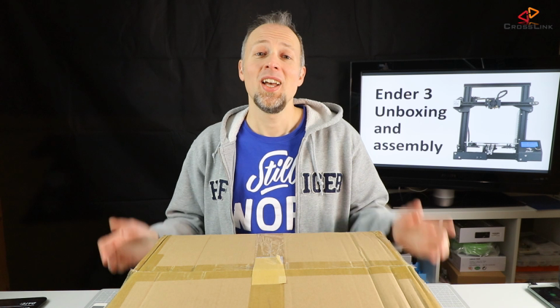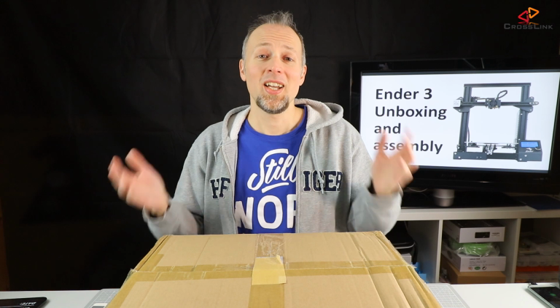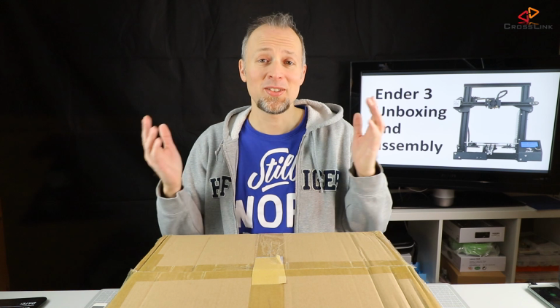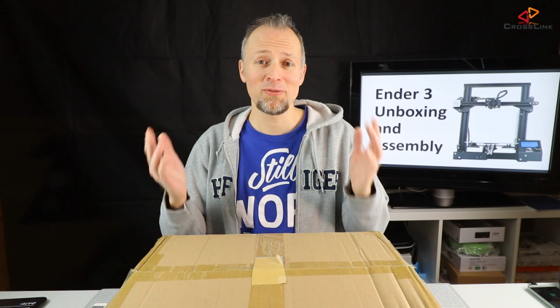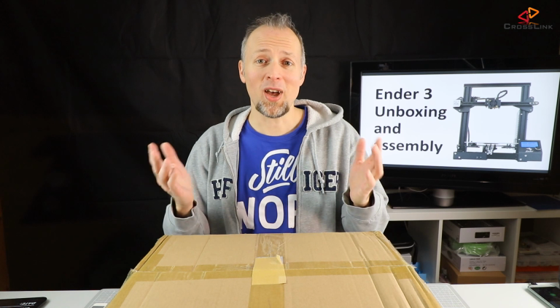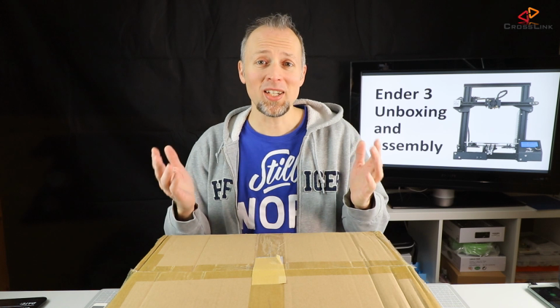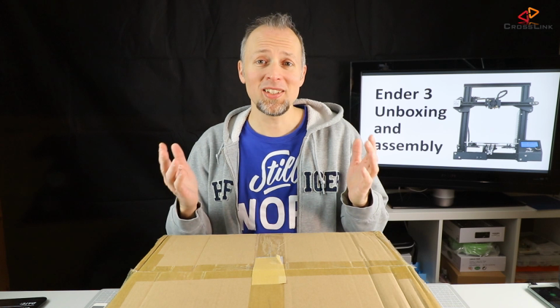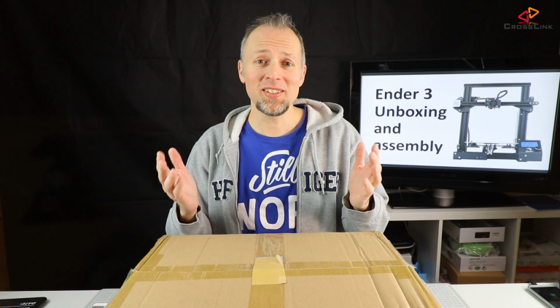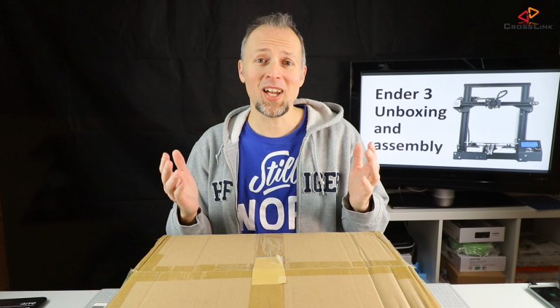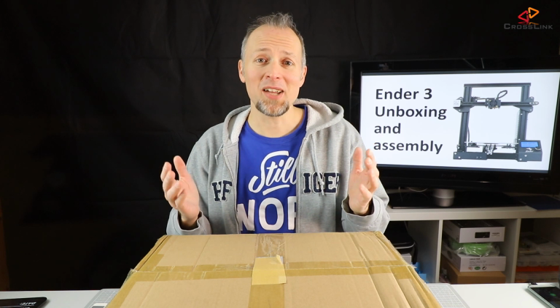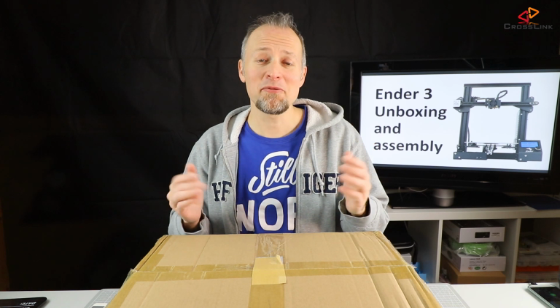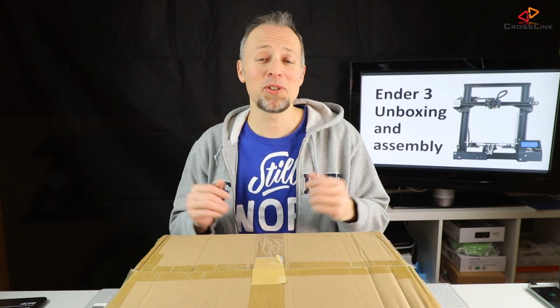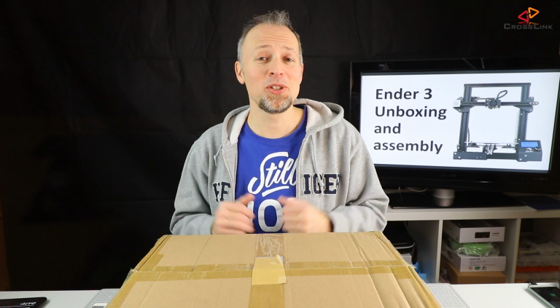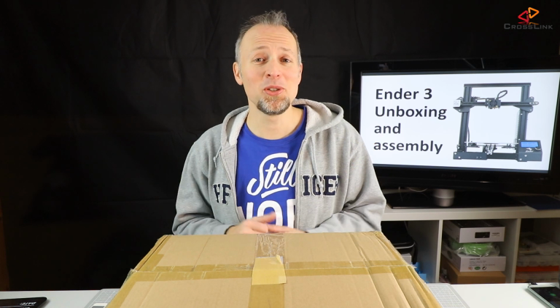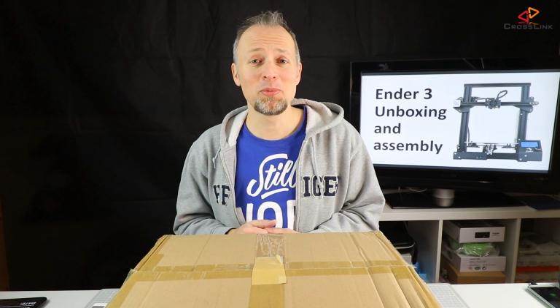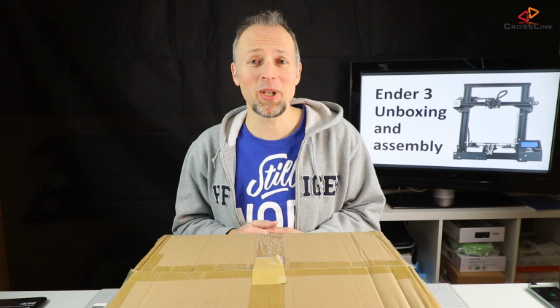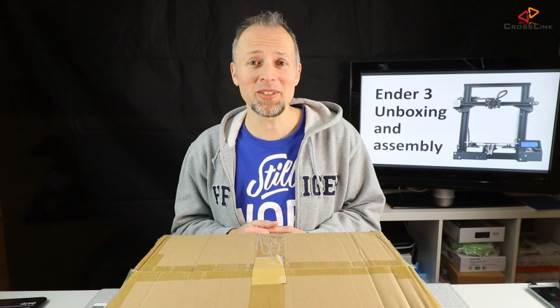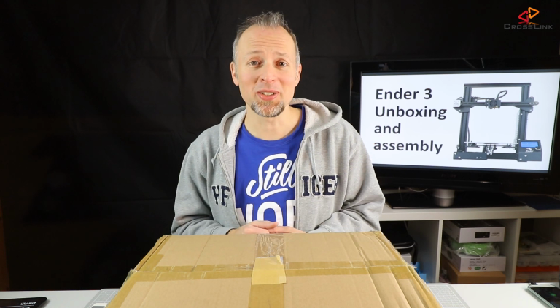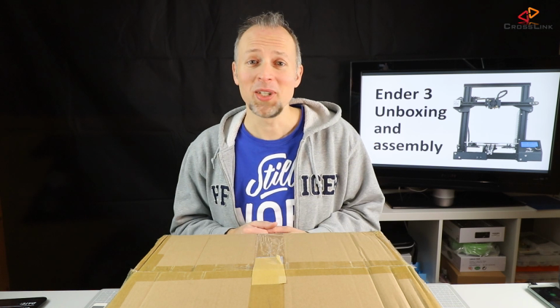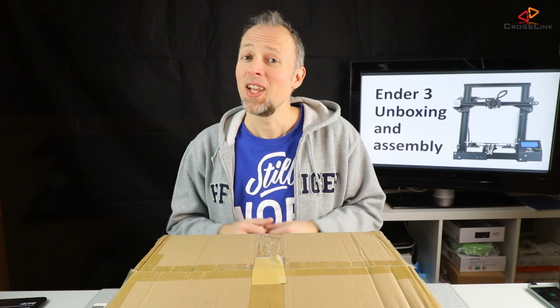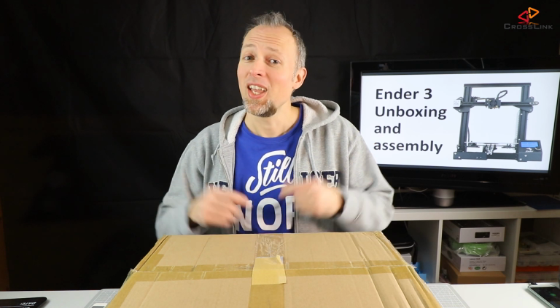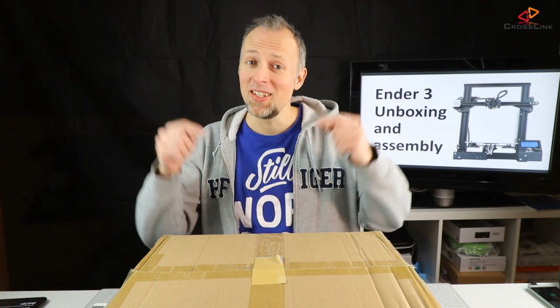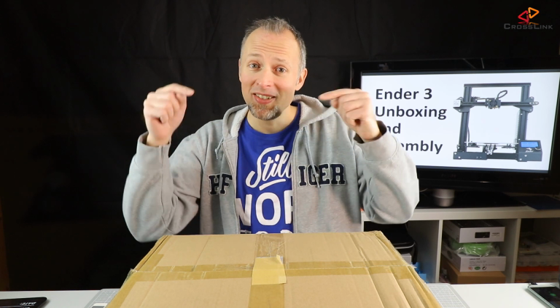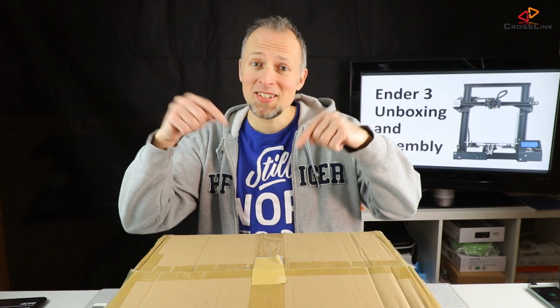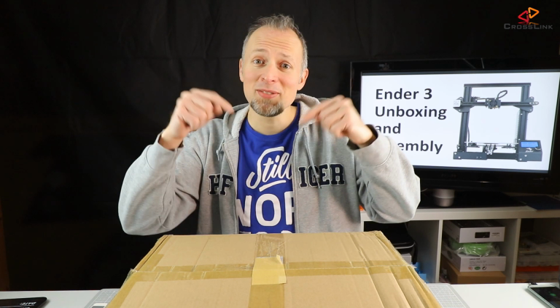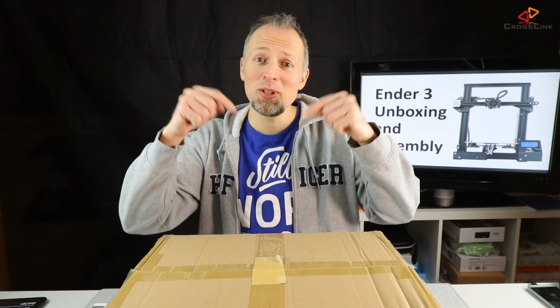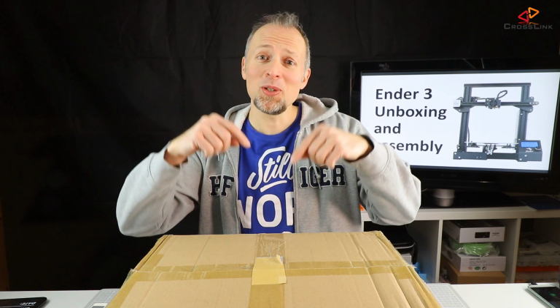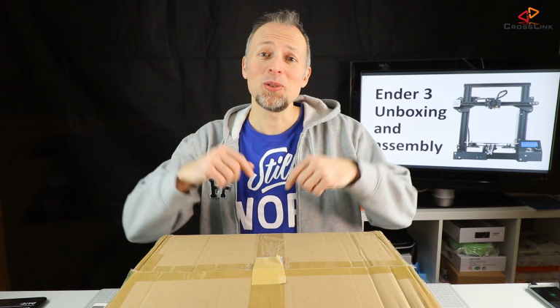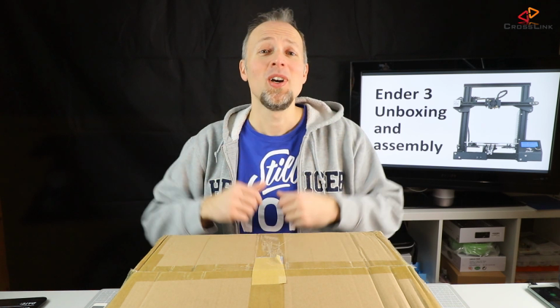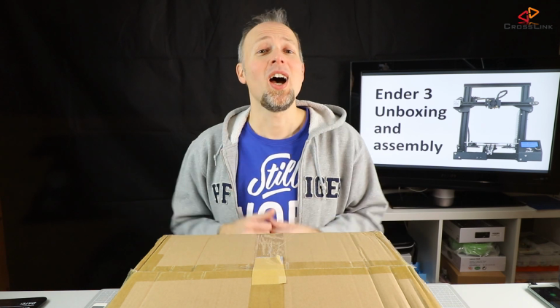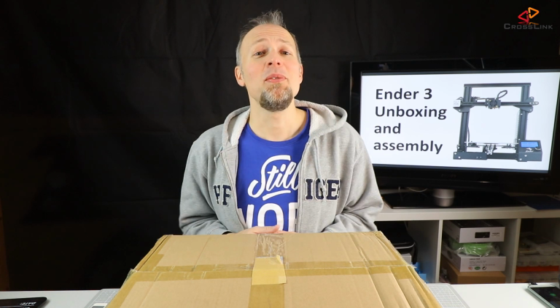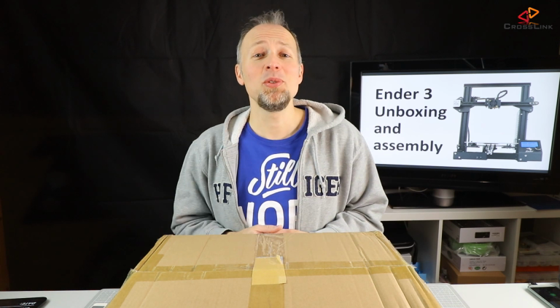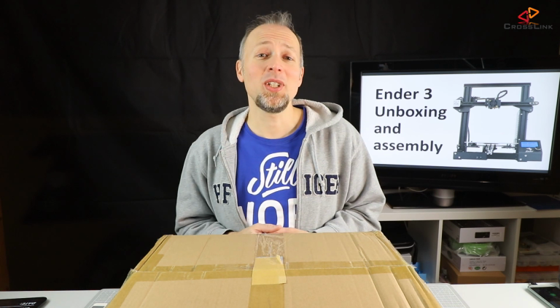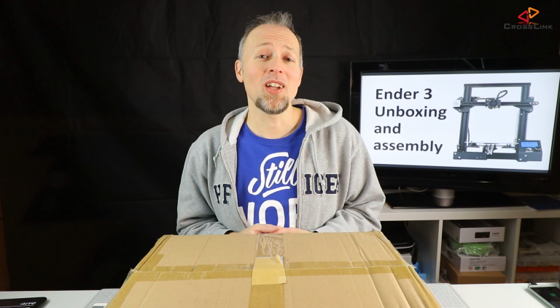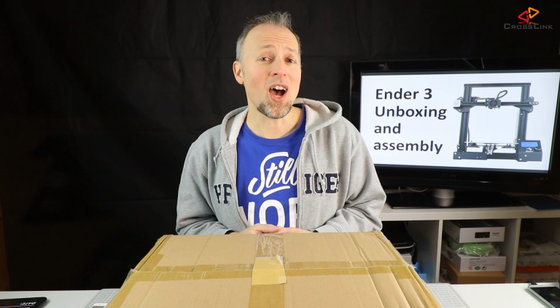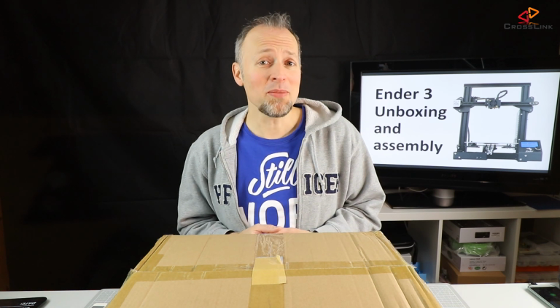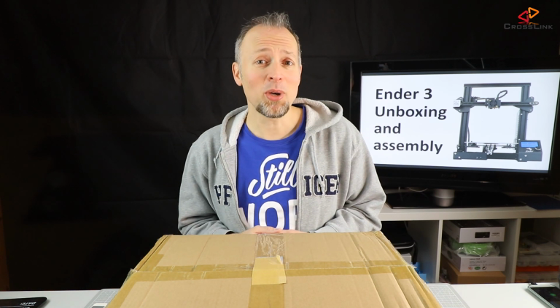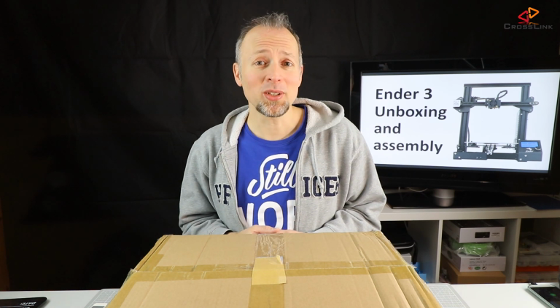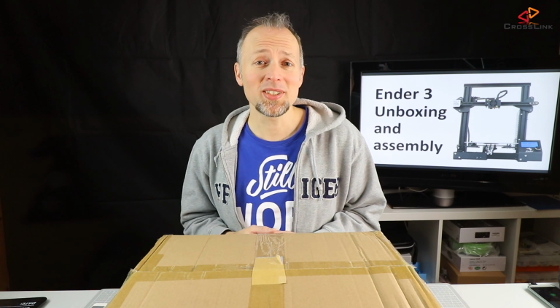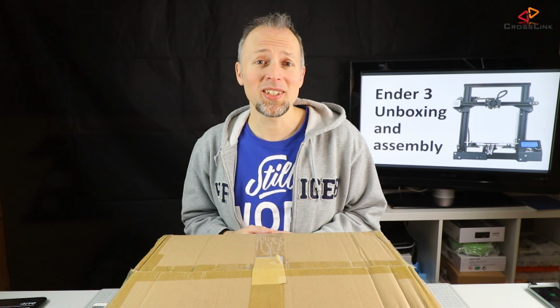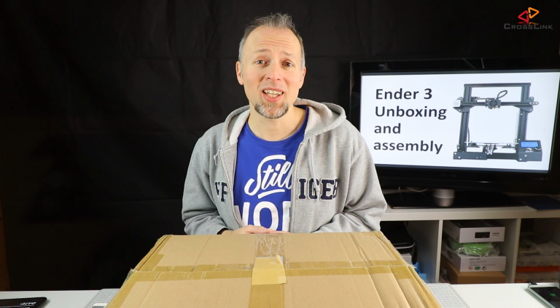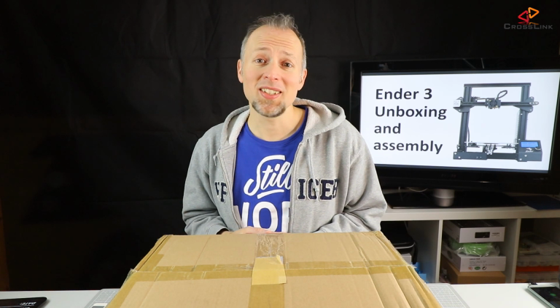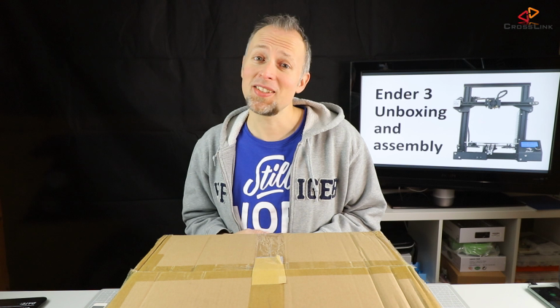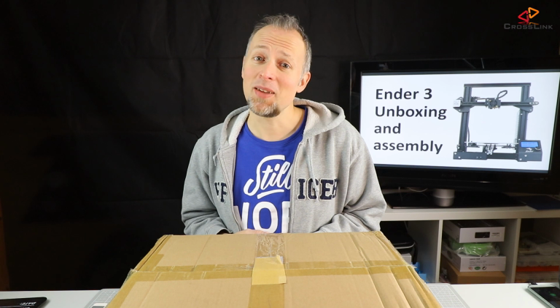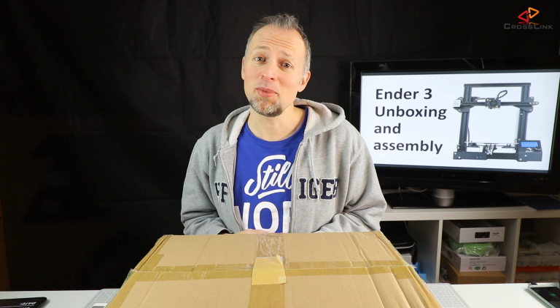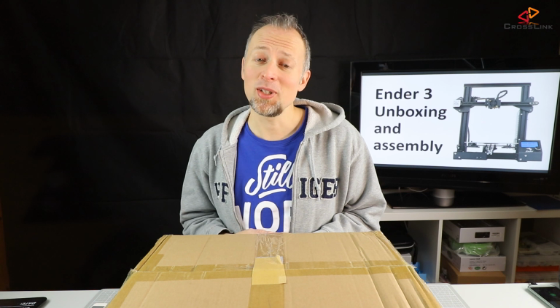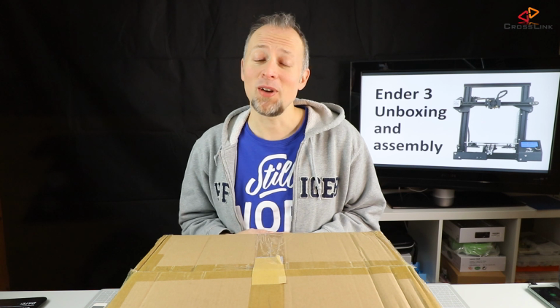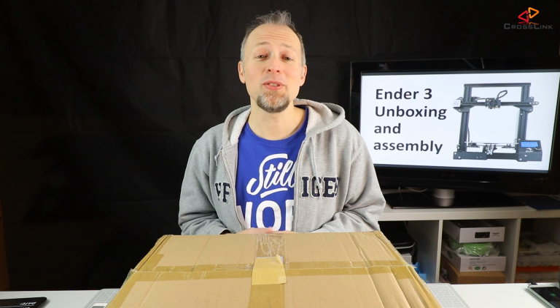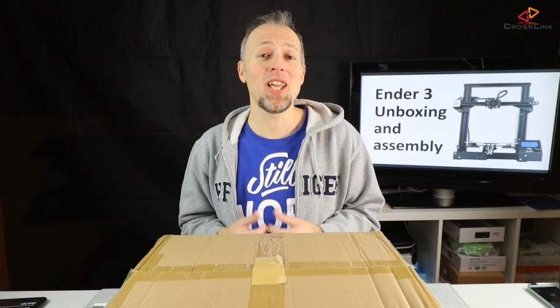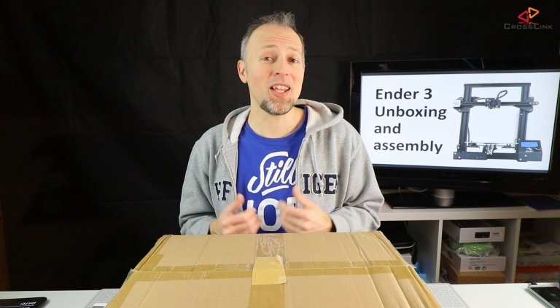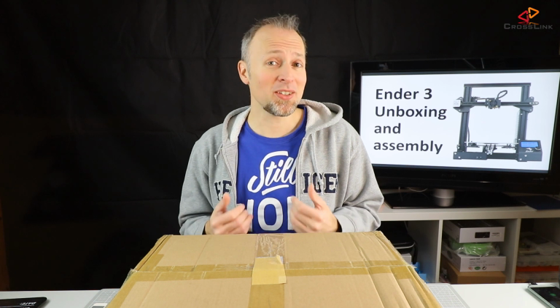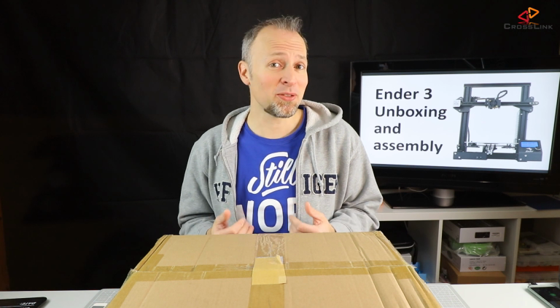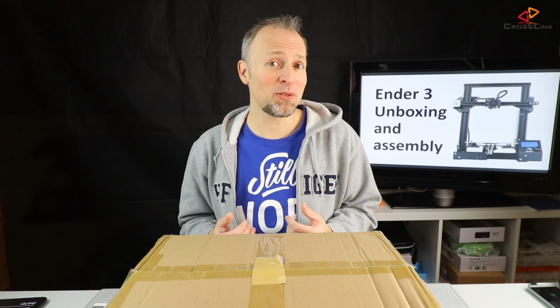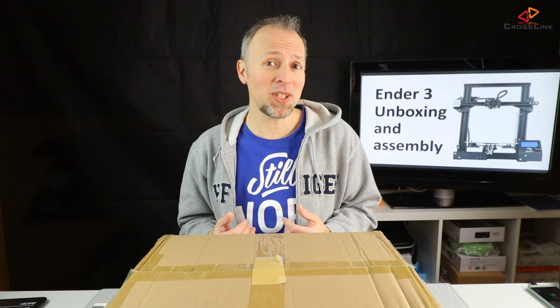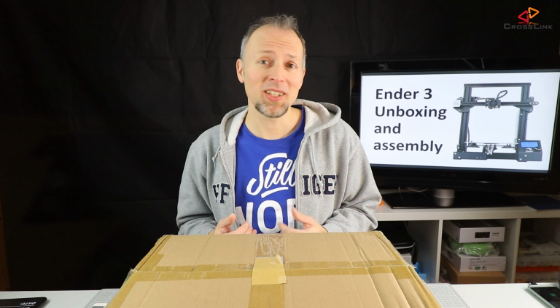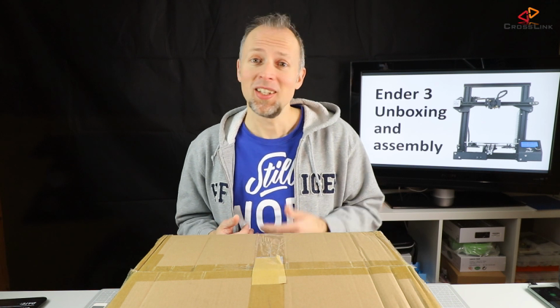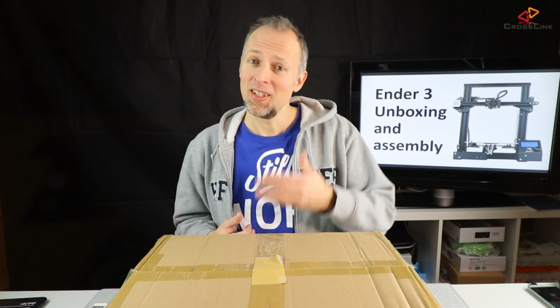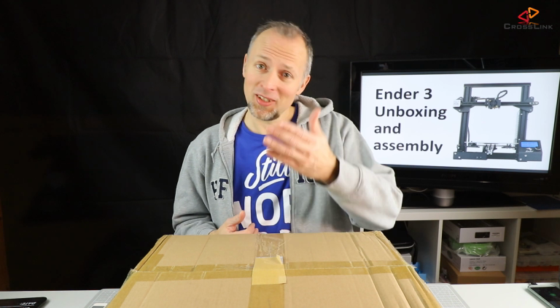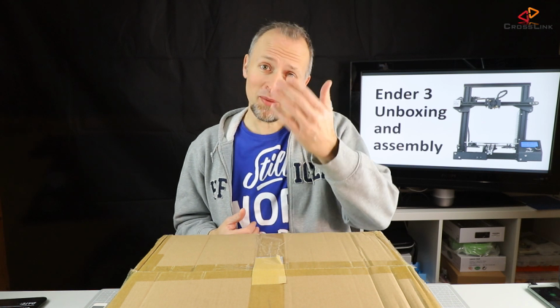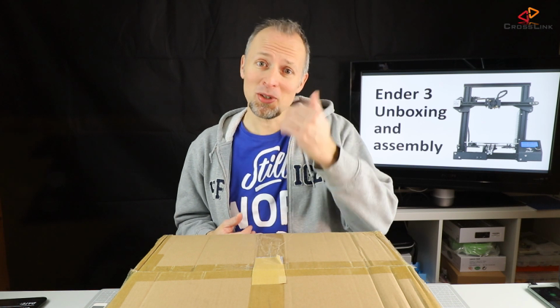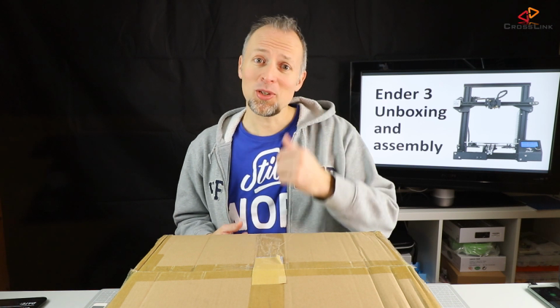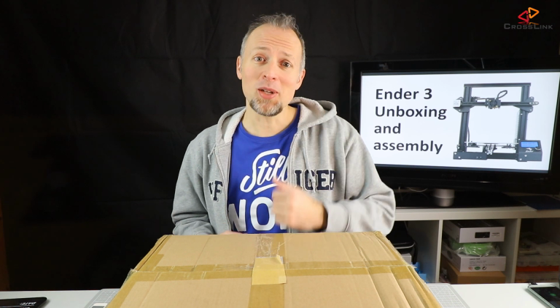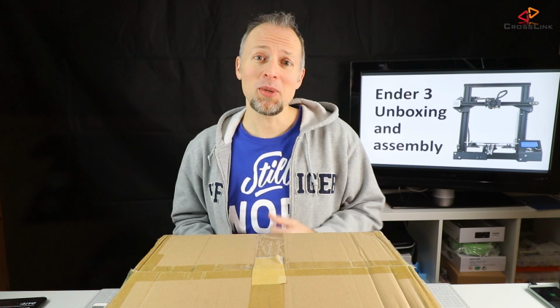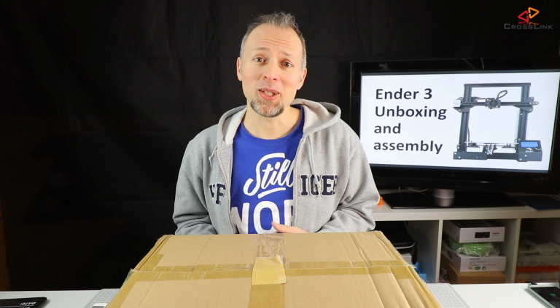It's finally time for a new printer. In this video, I'm doing an unboxing and assembly of the Ender 3. Come and join me!